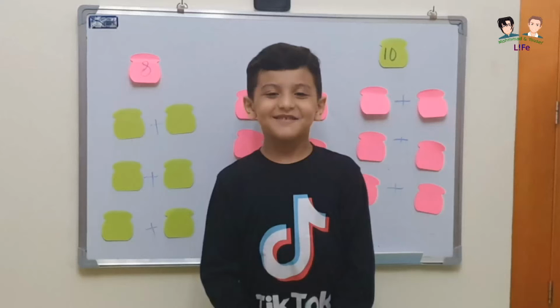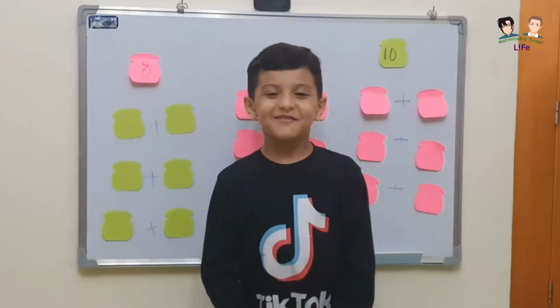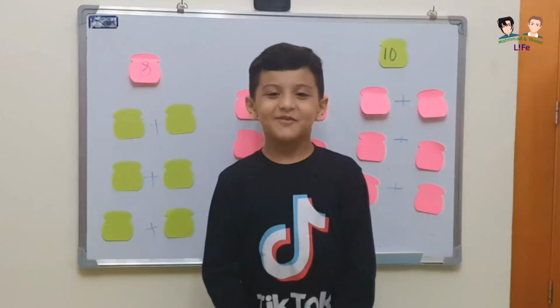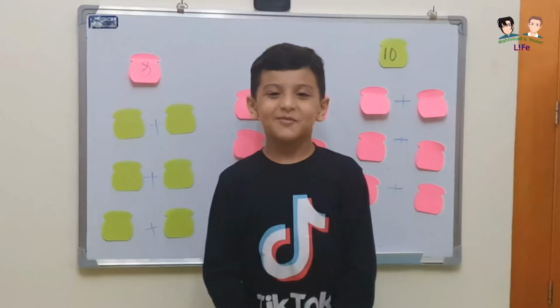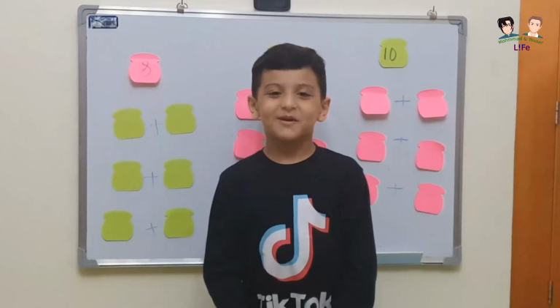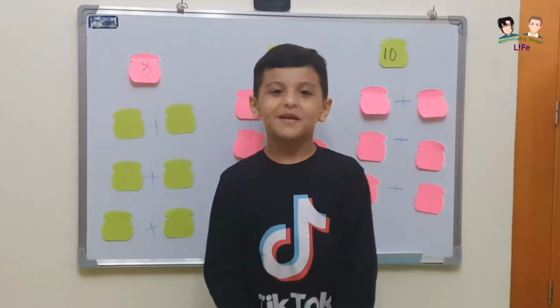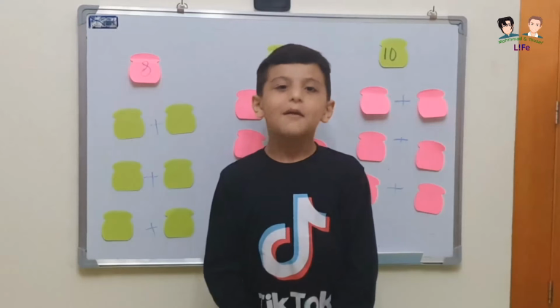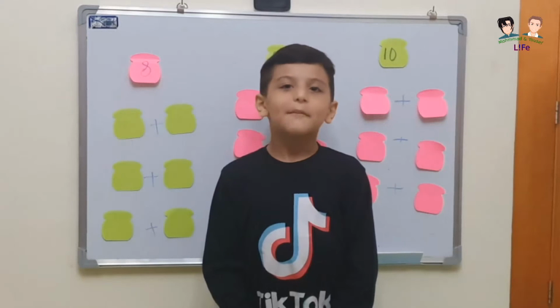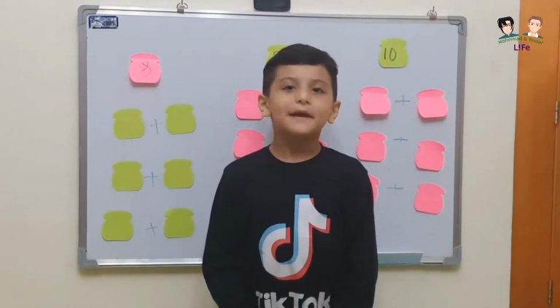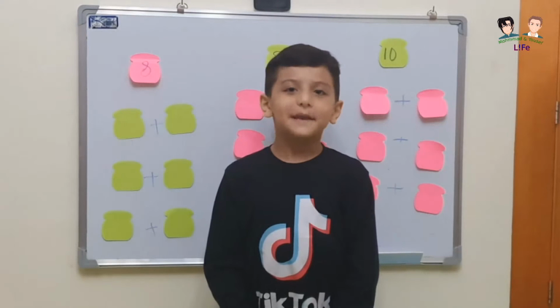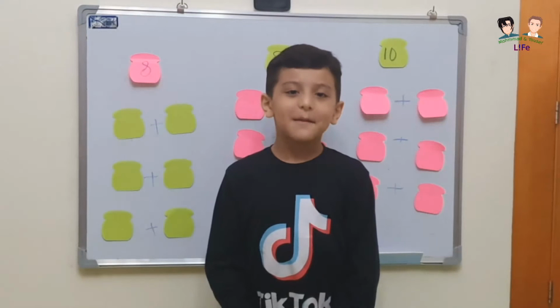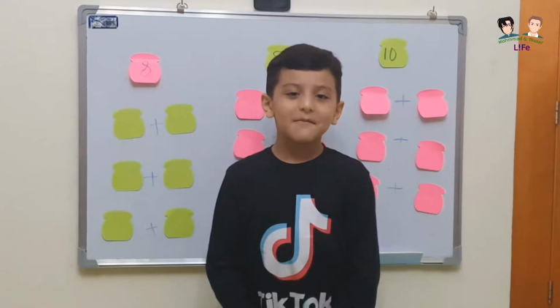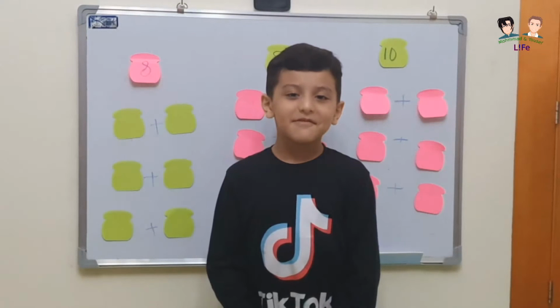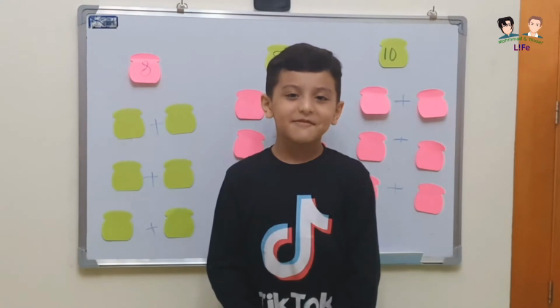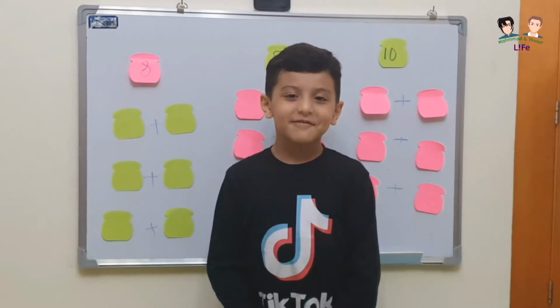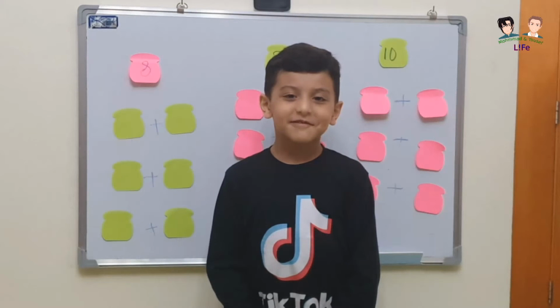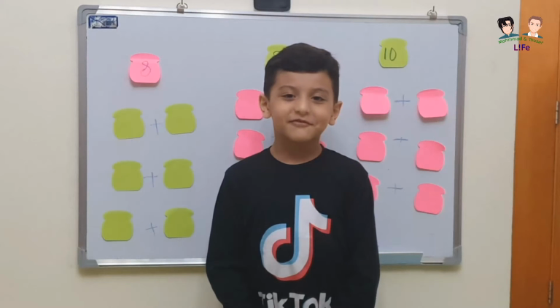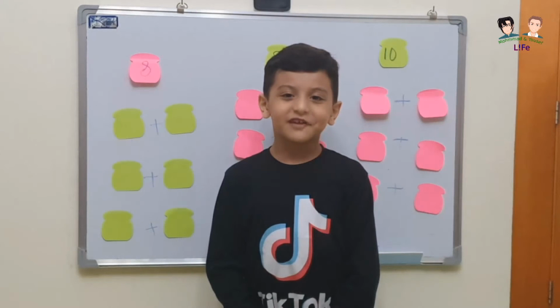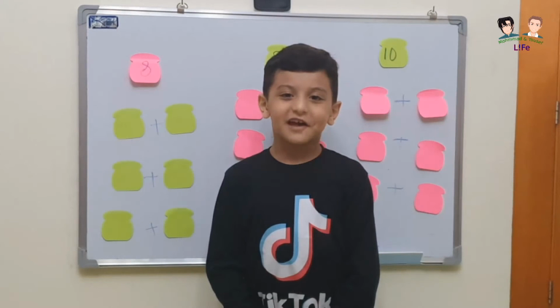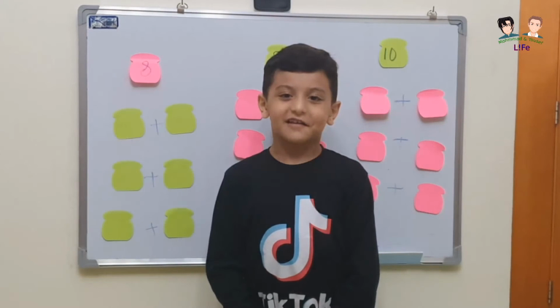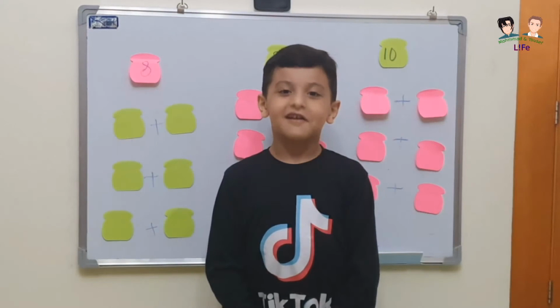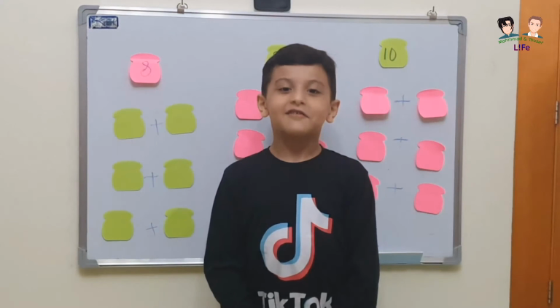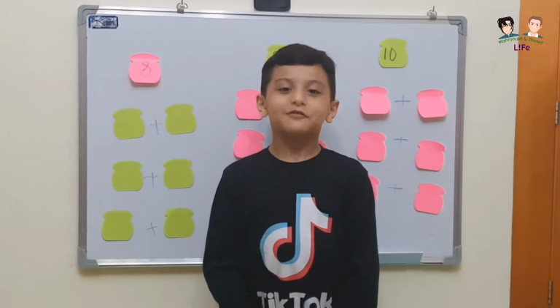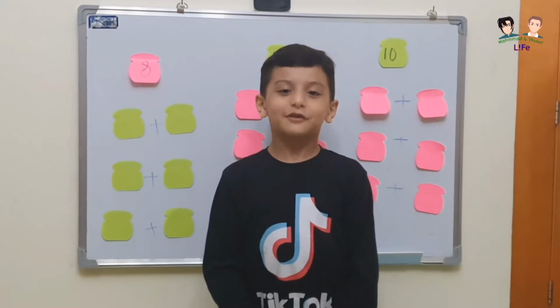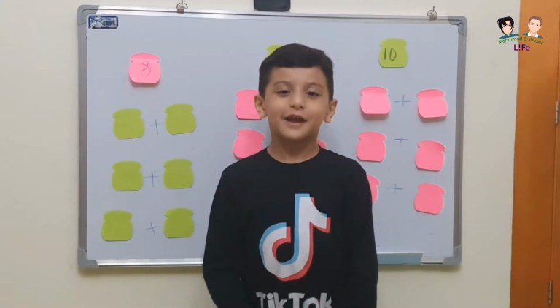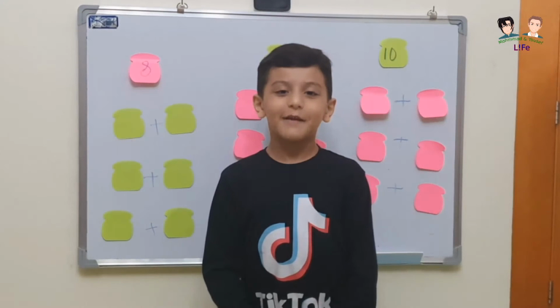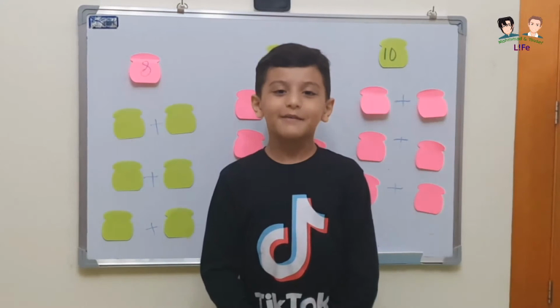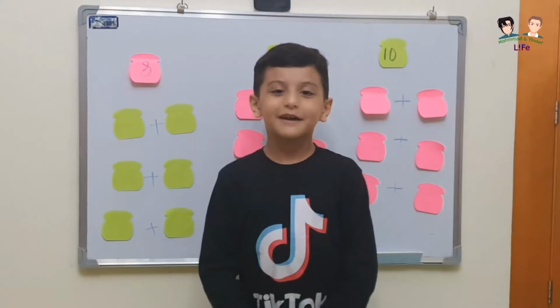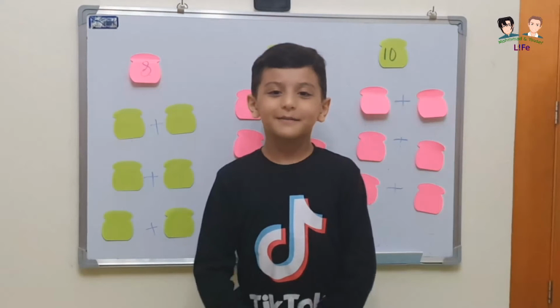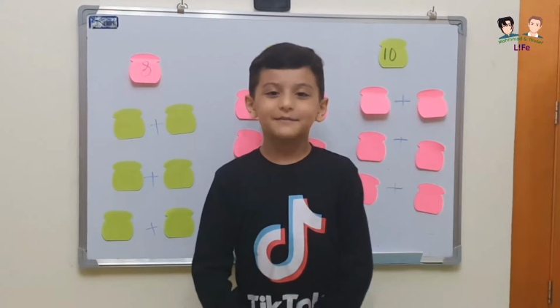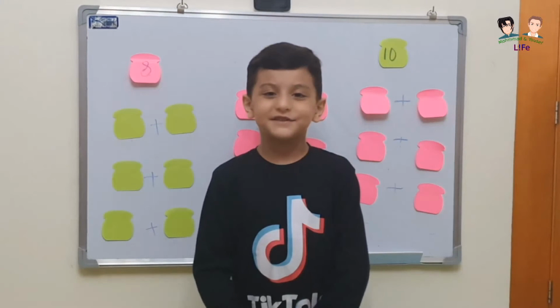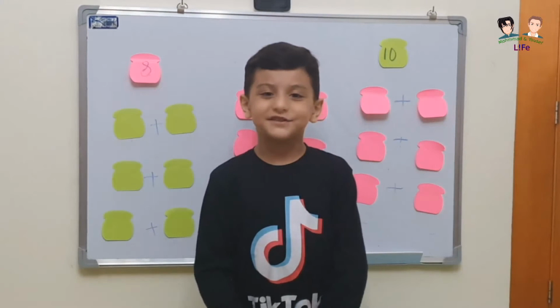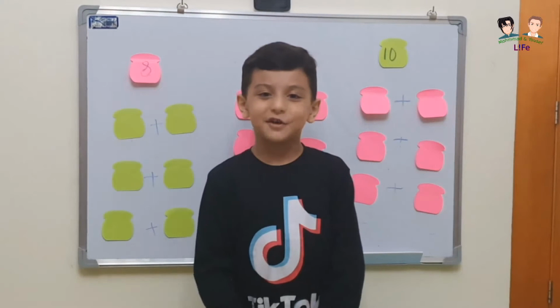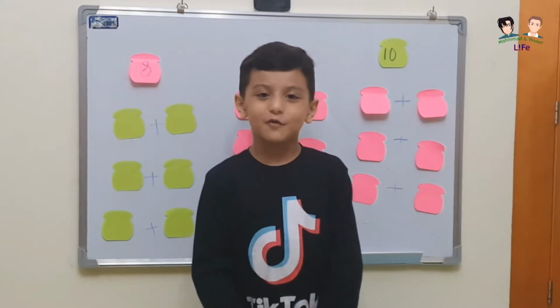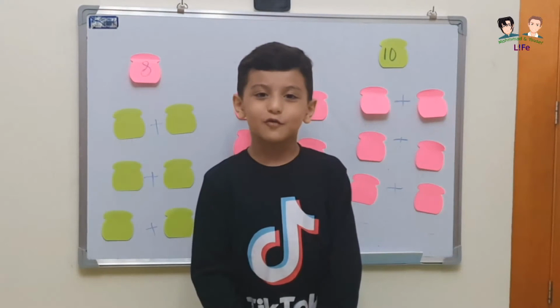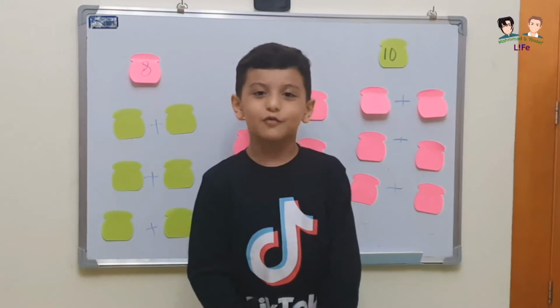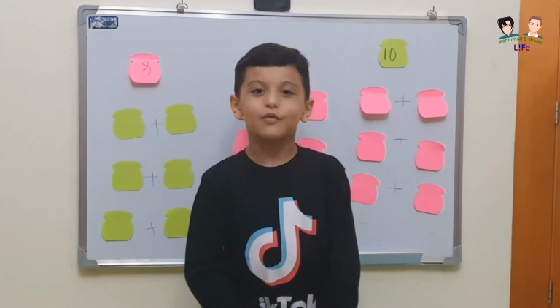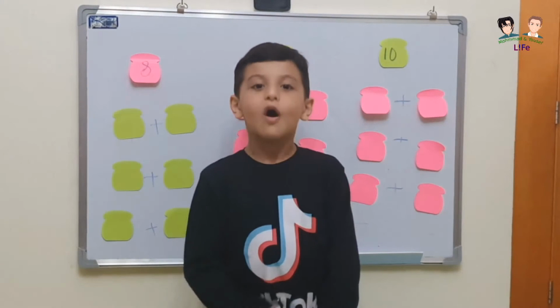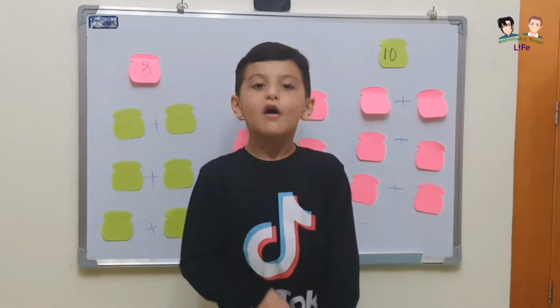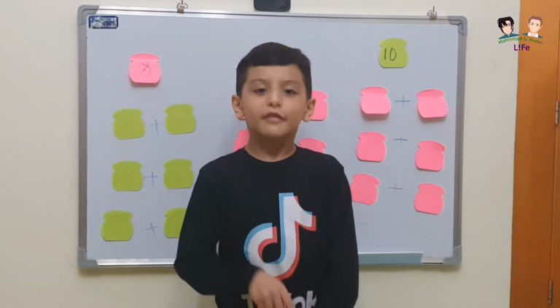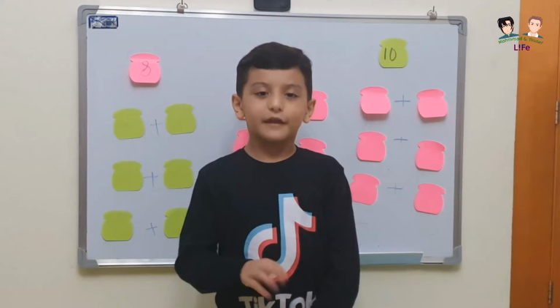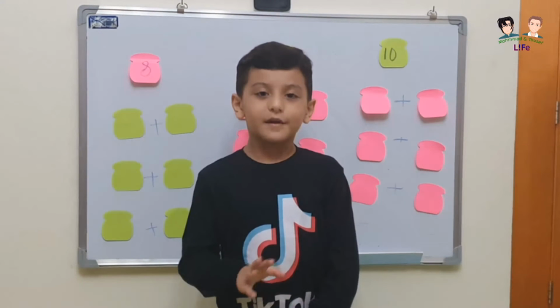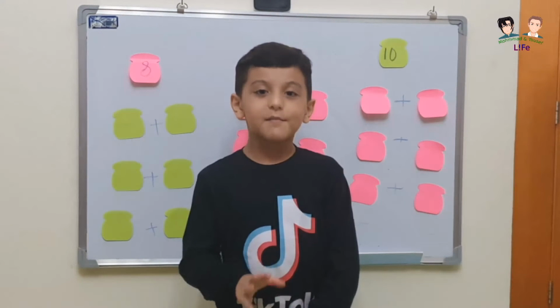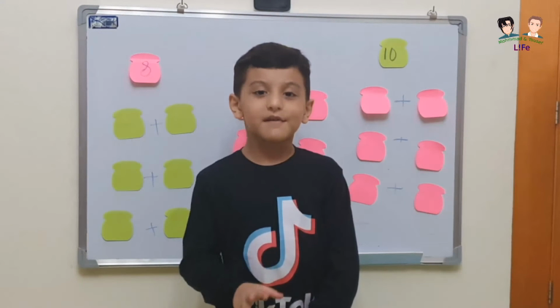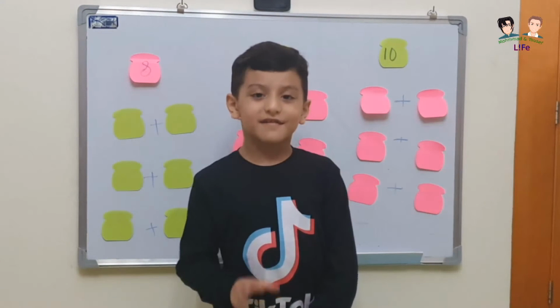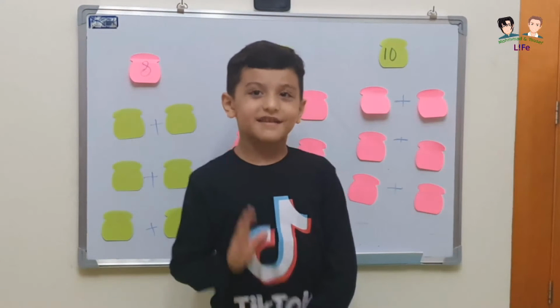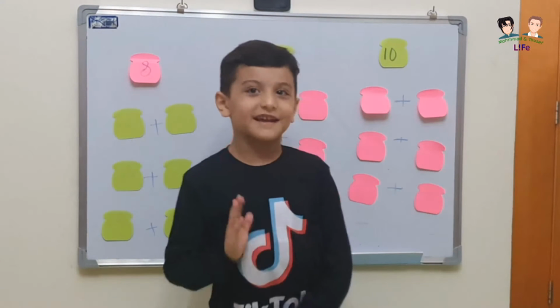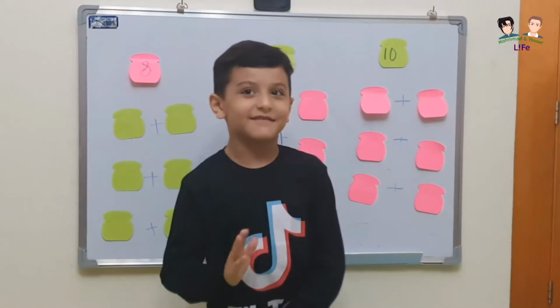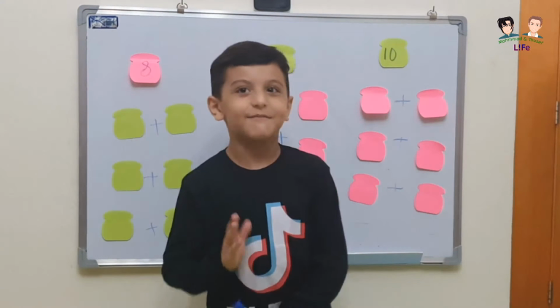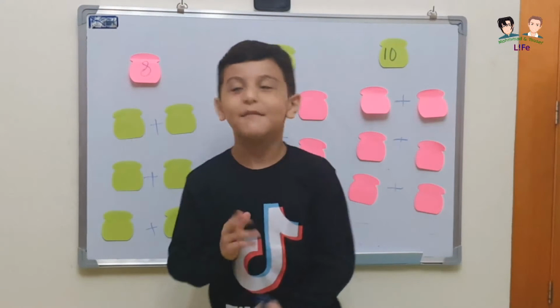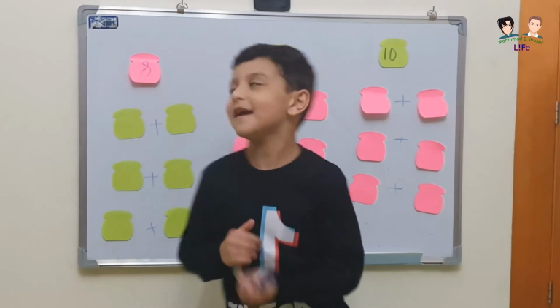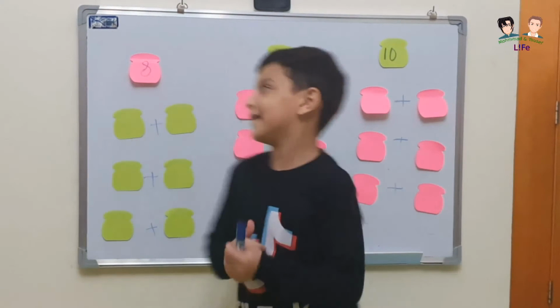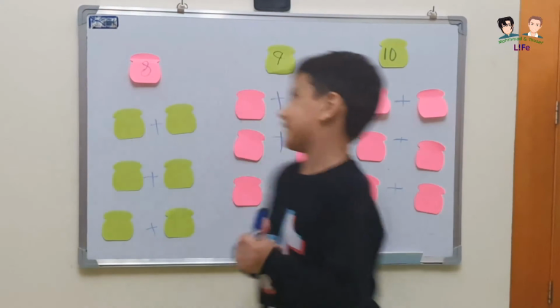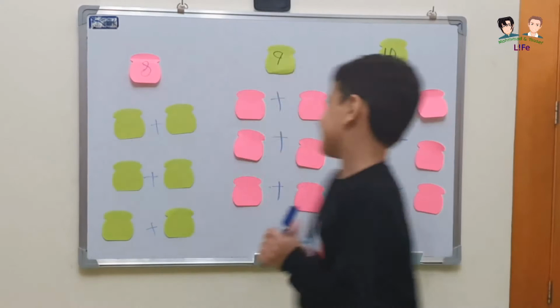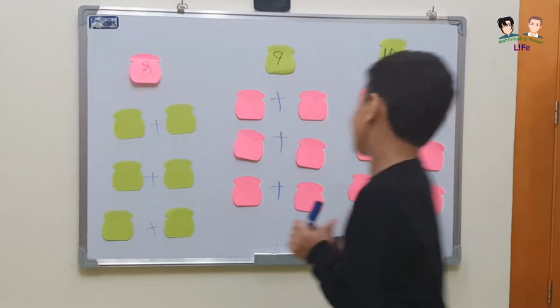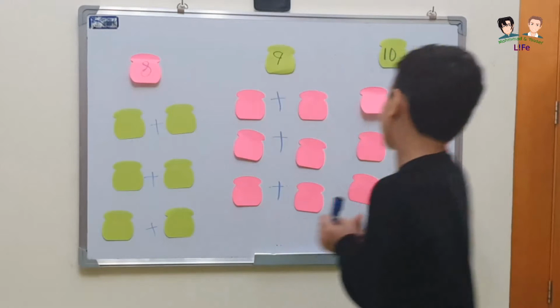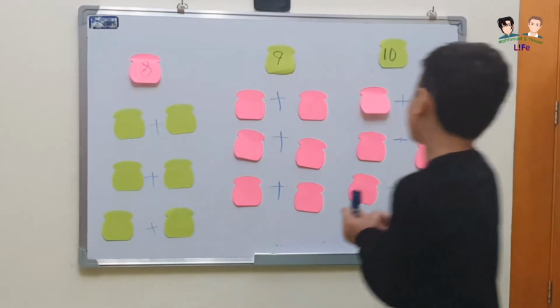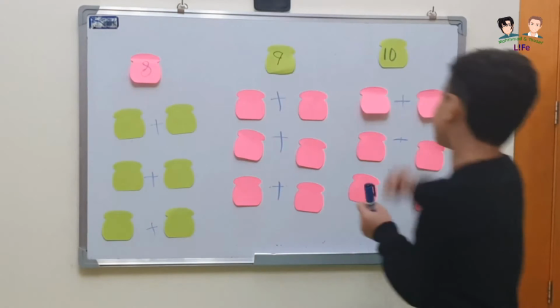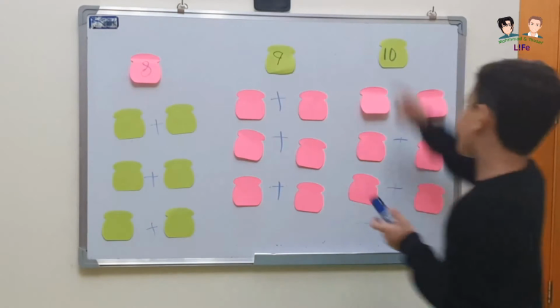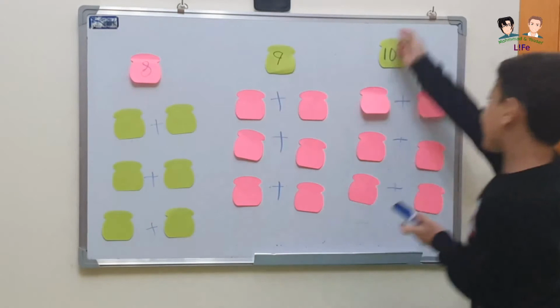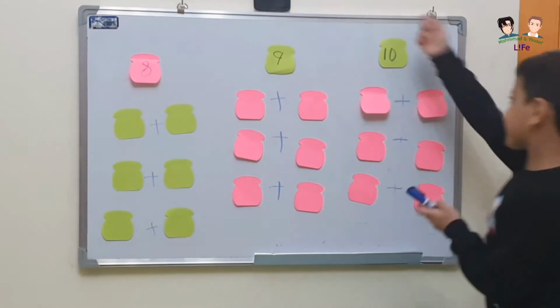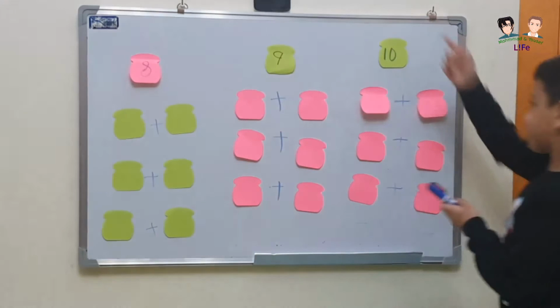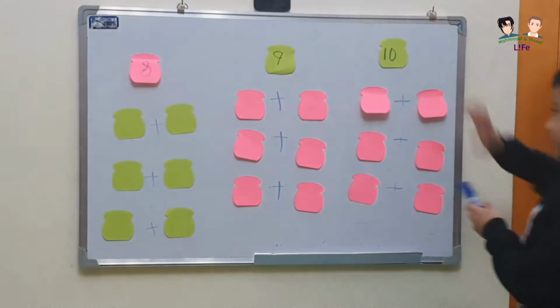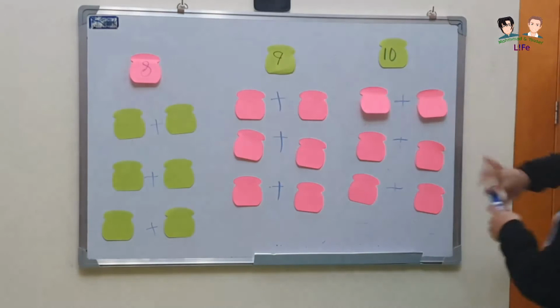Hi everyone, my name is Mr. Fqar. Today I'm going to be showing you the numbers that make number 10.